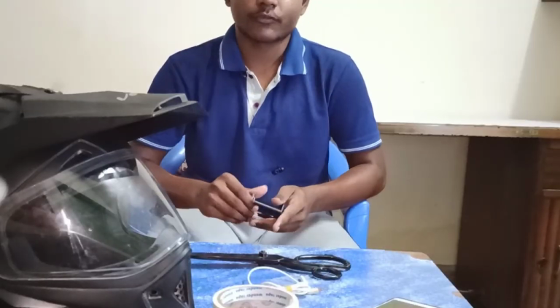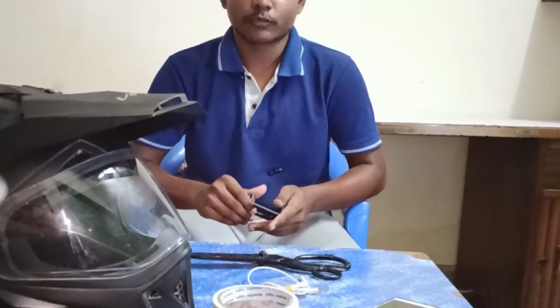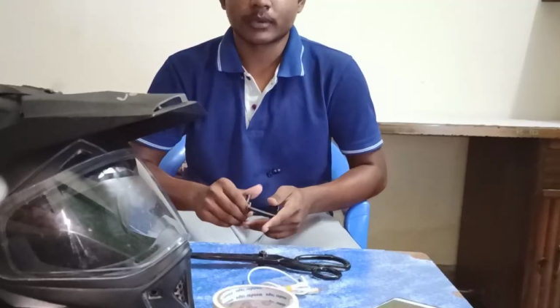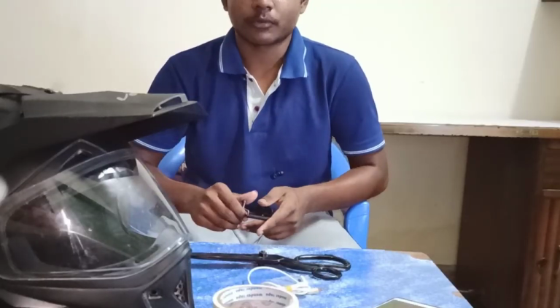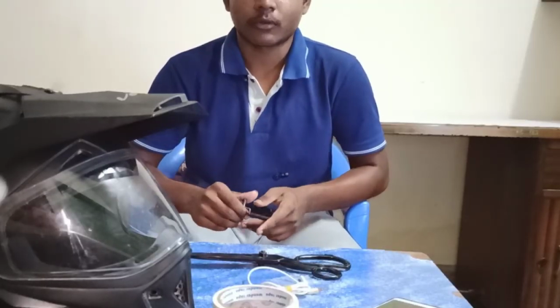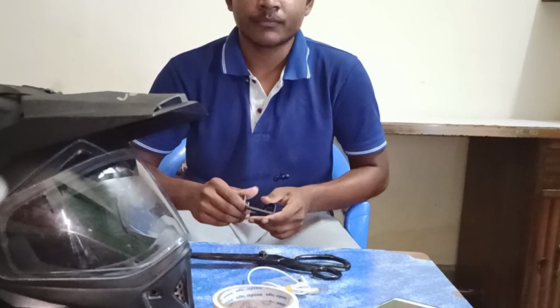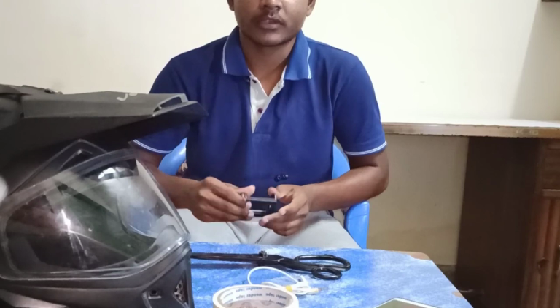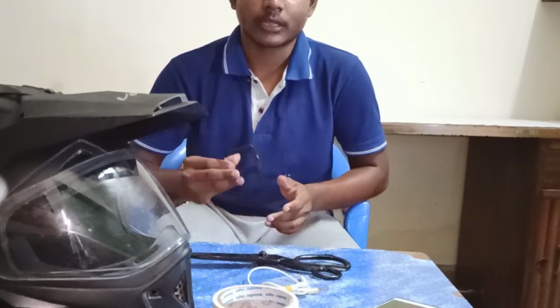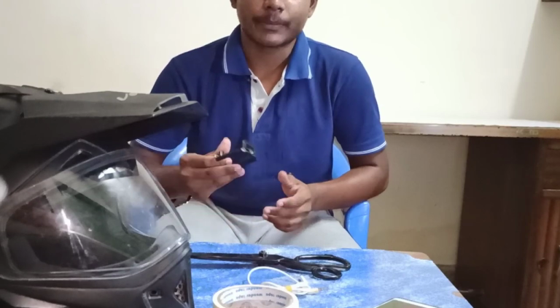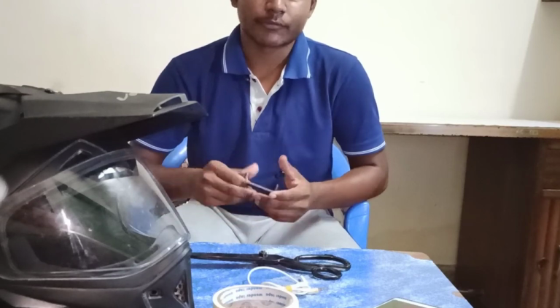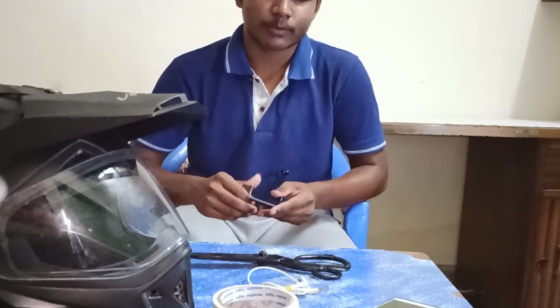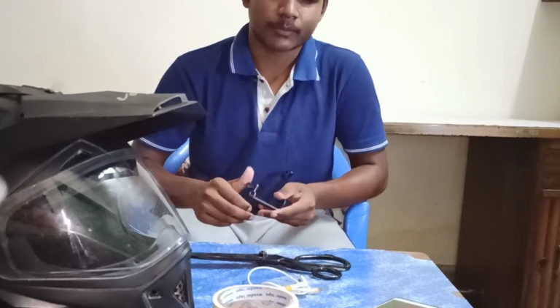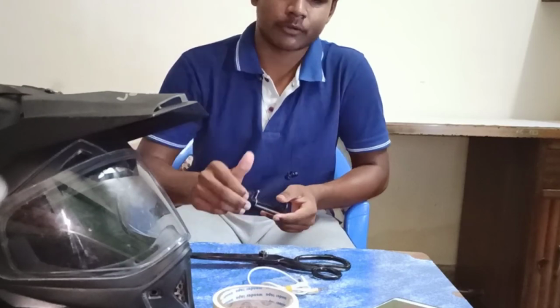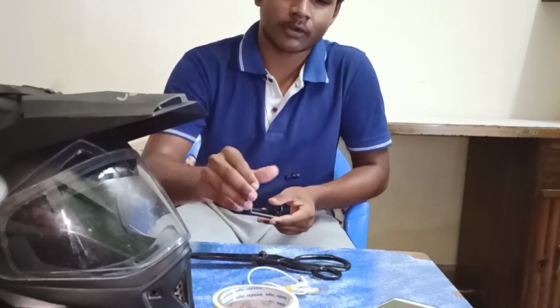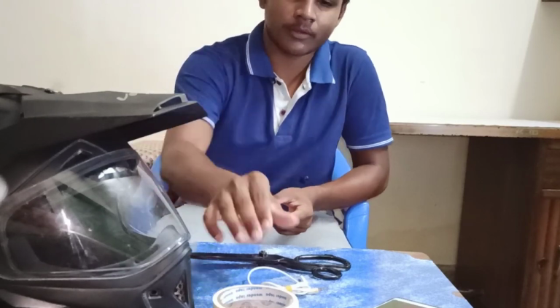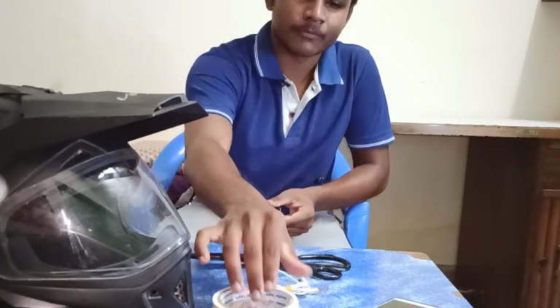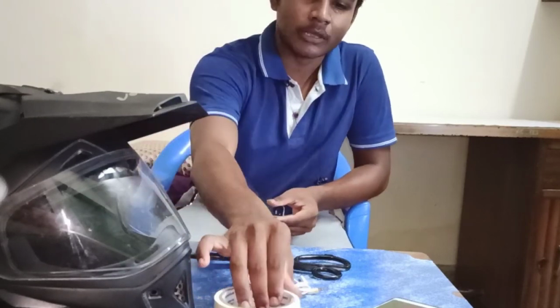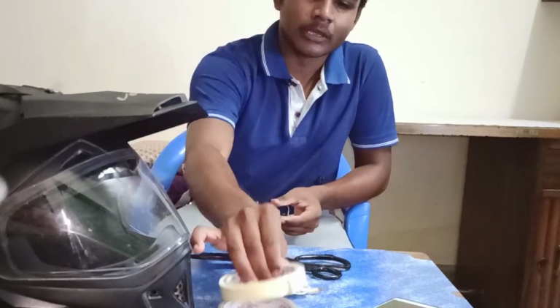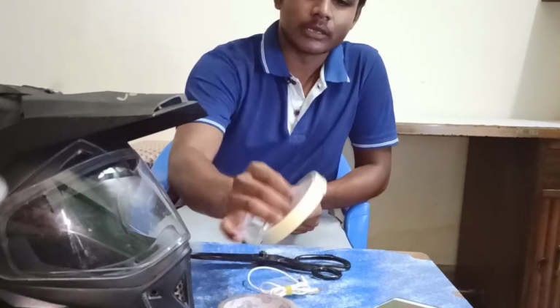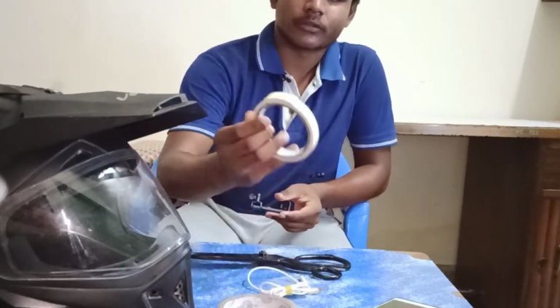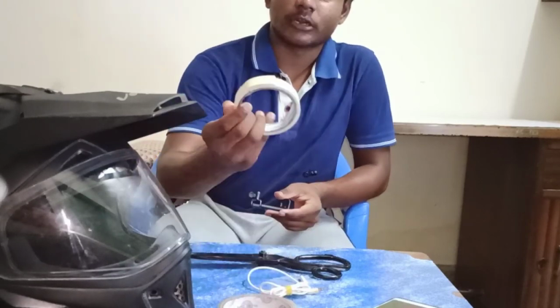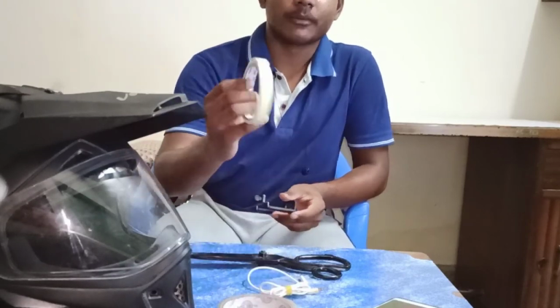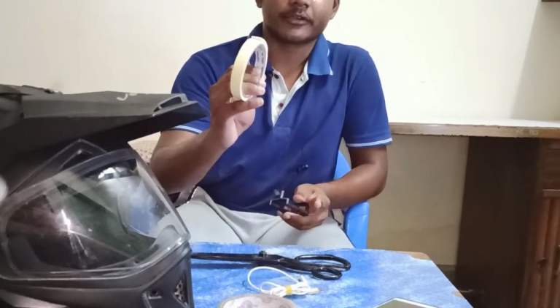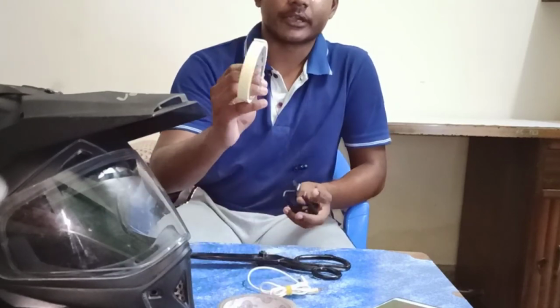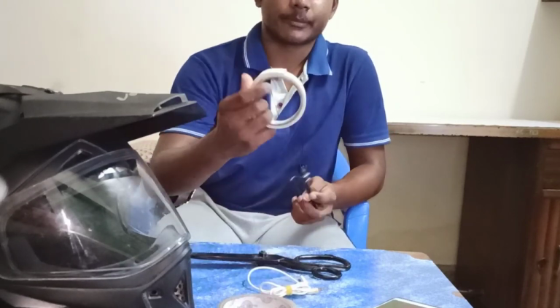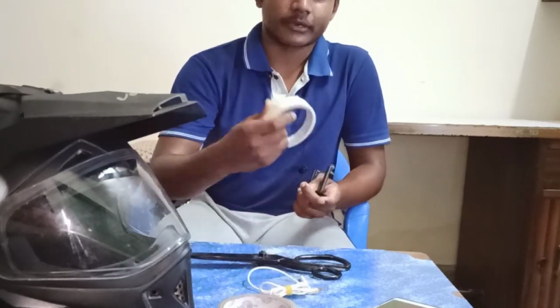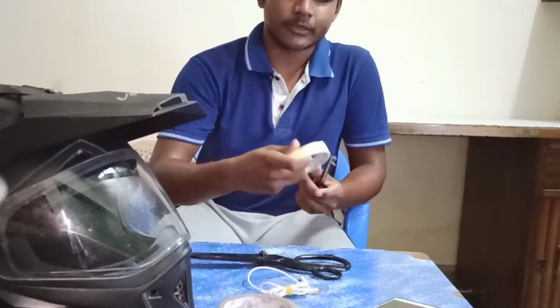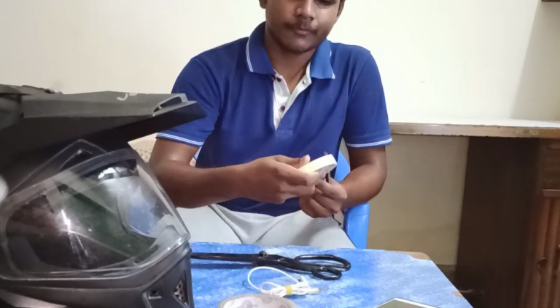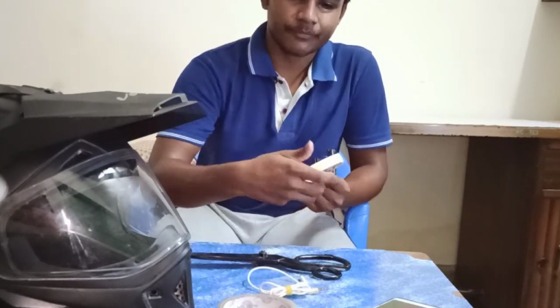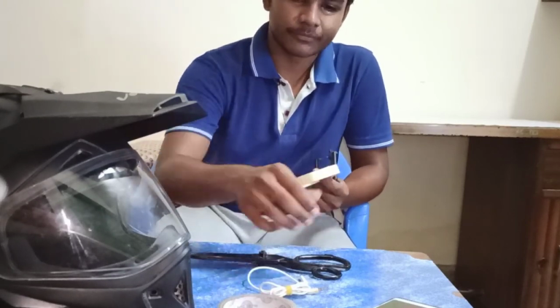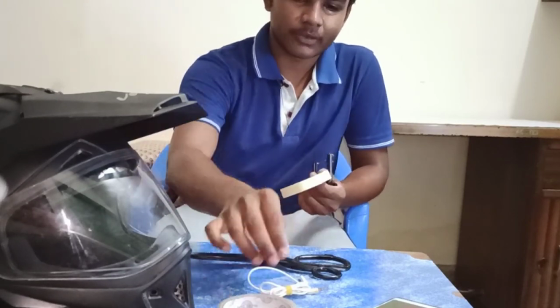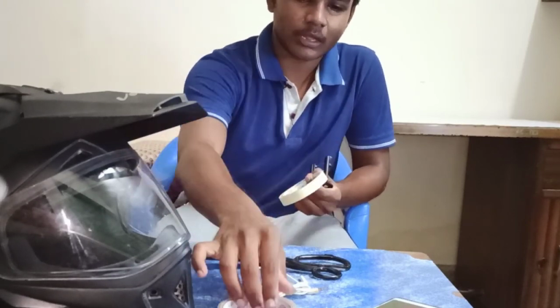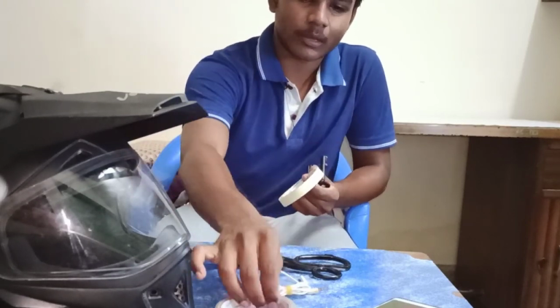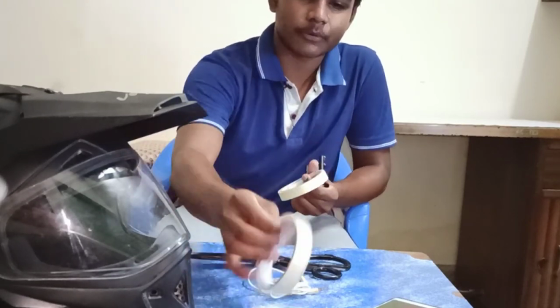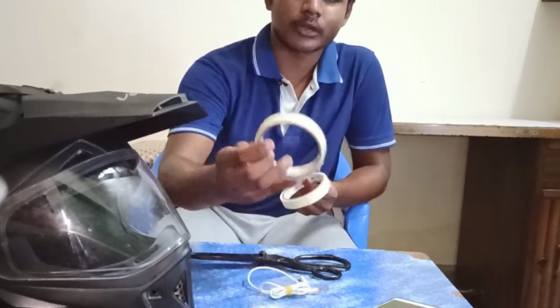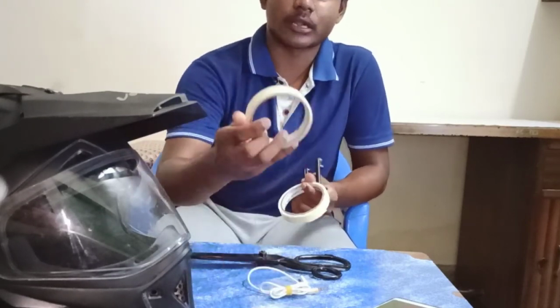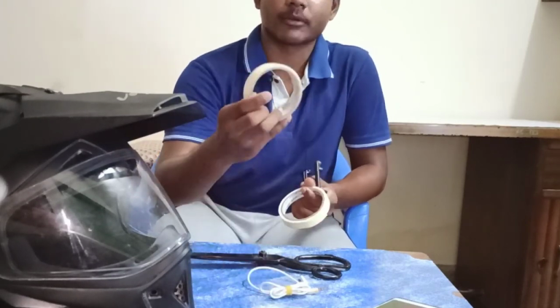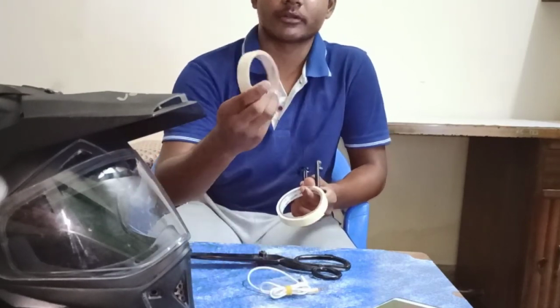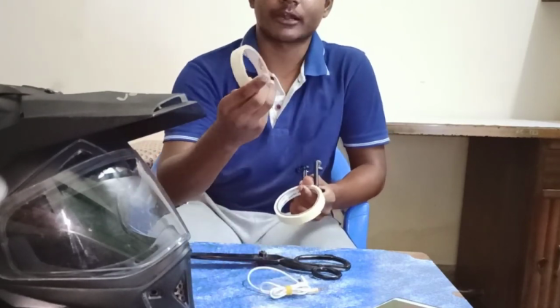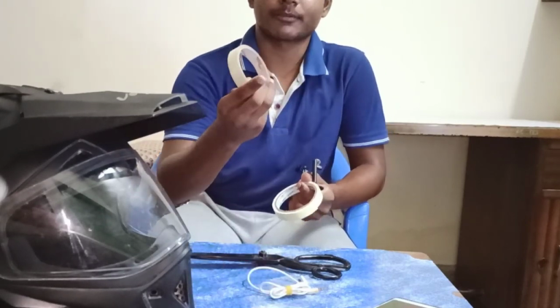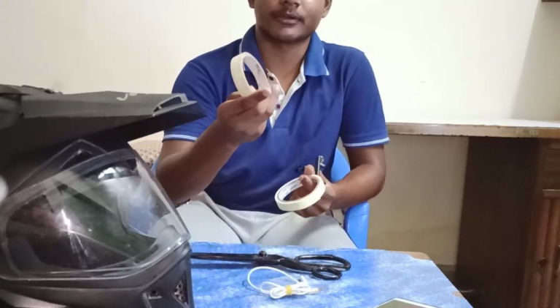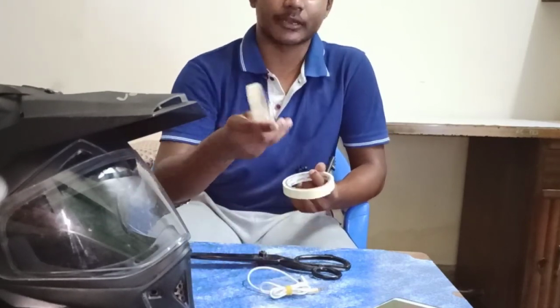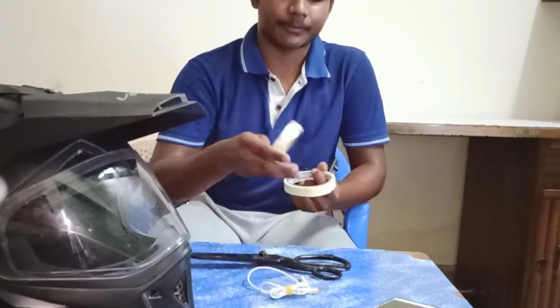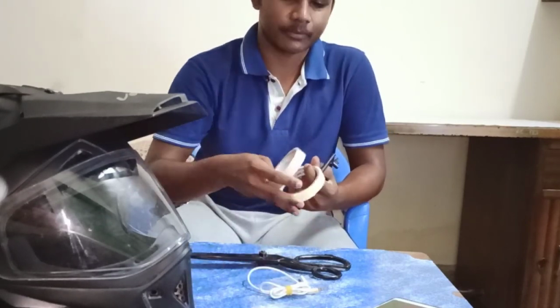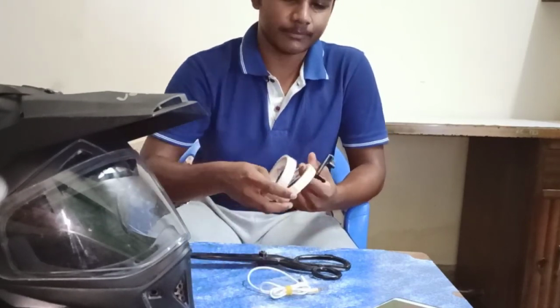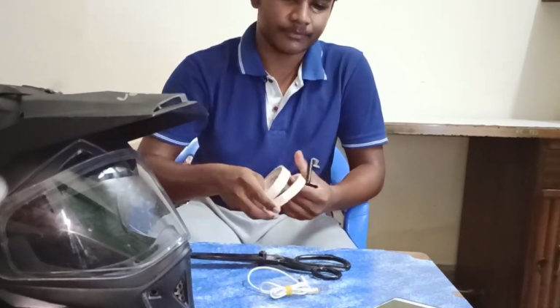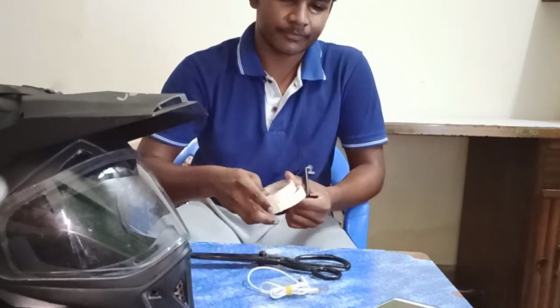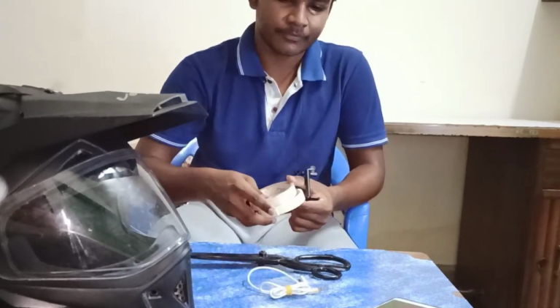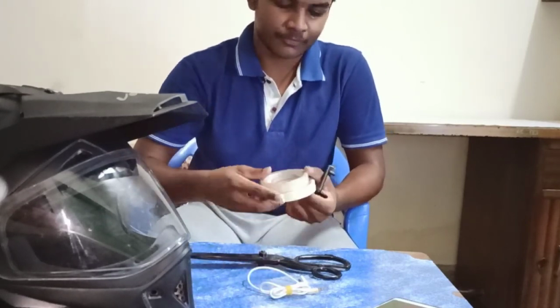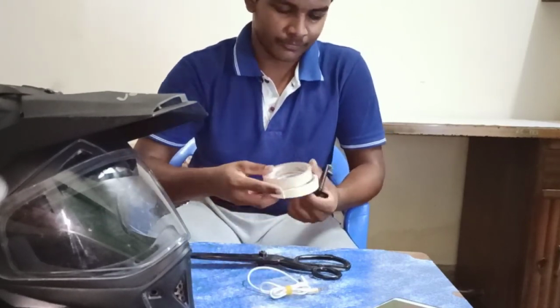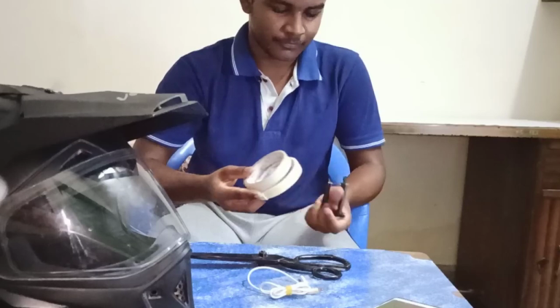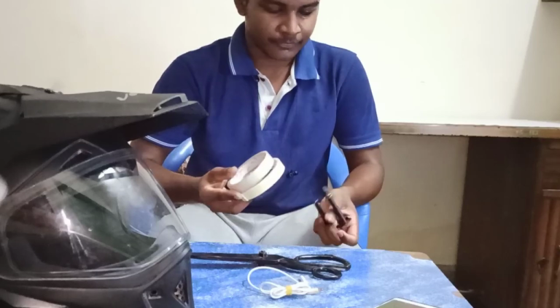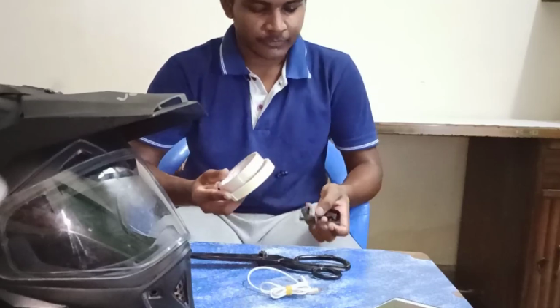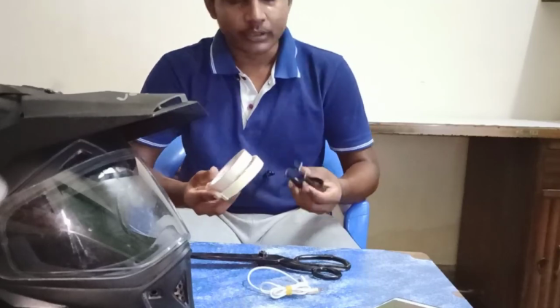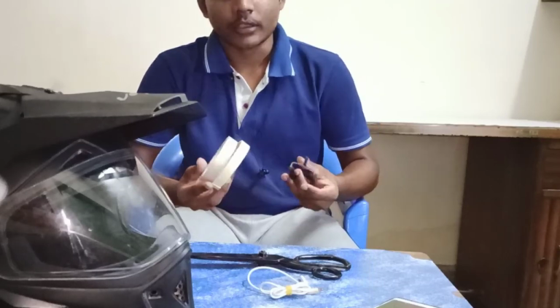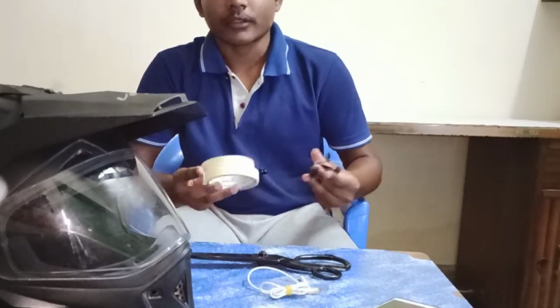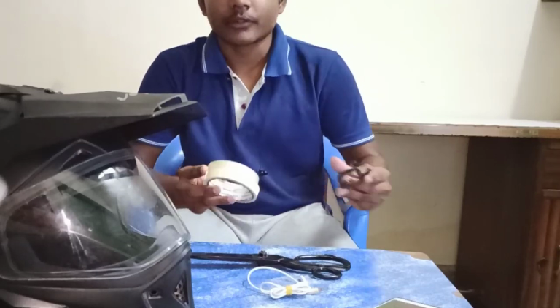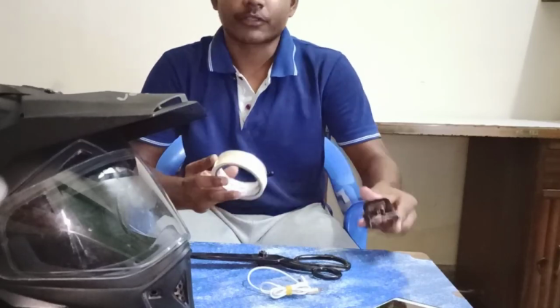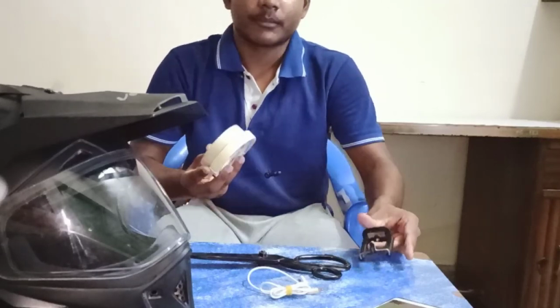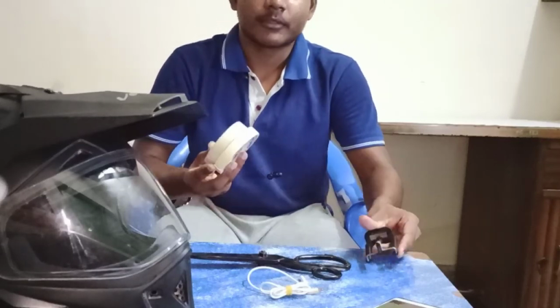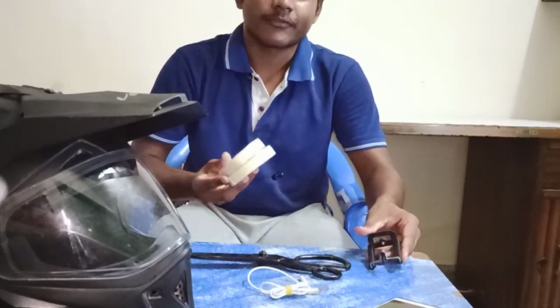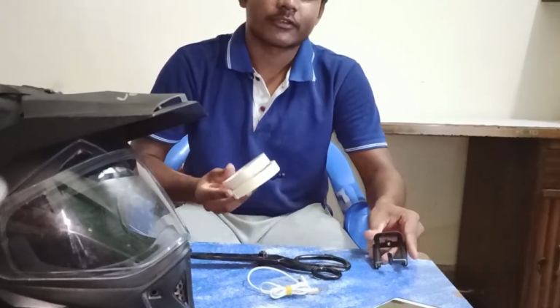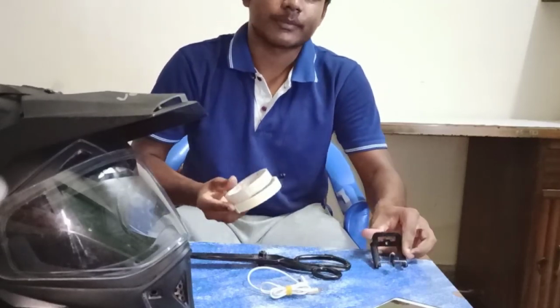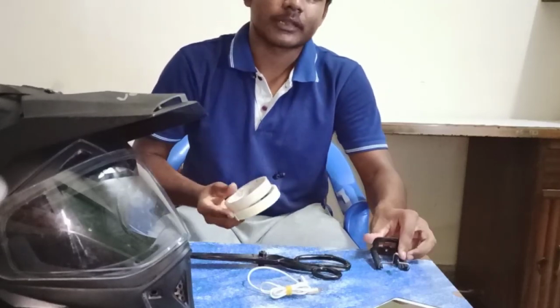We will fix the helmet using tape. This is a transparent tape — this is how to fix it.